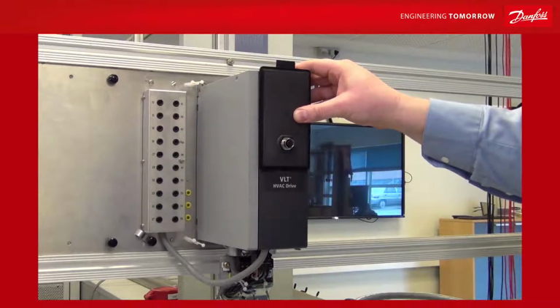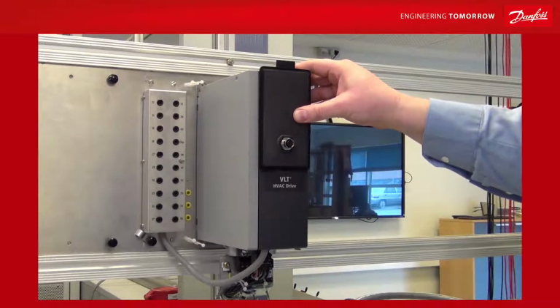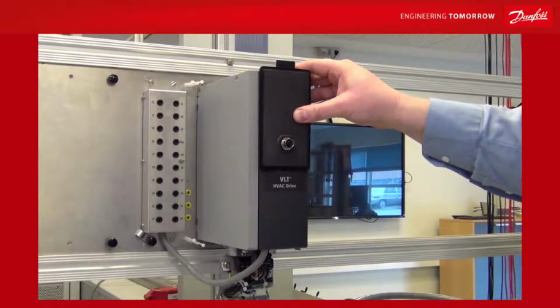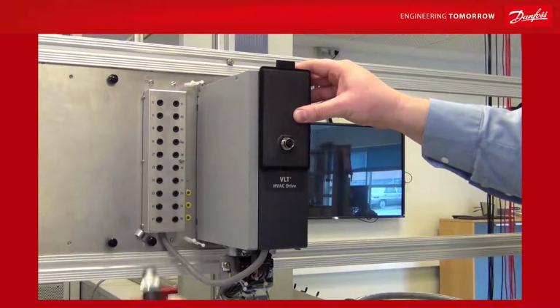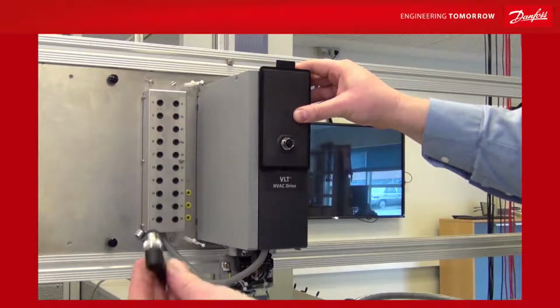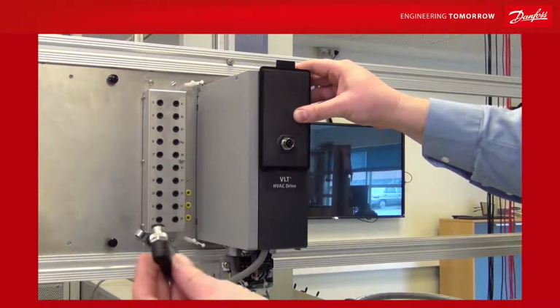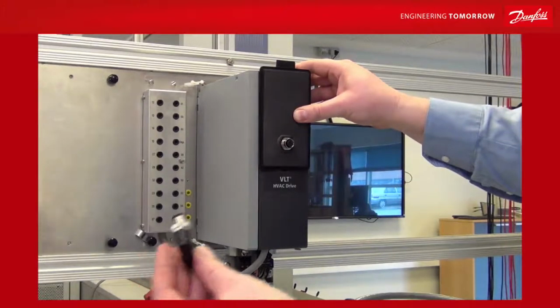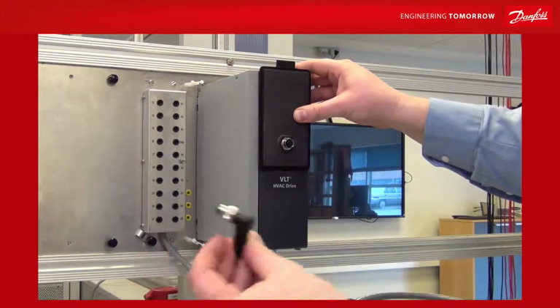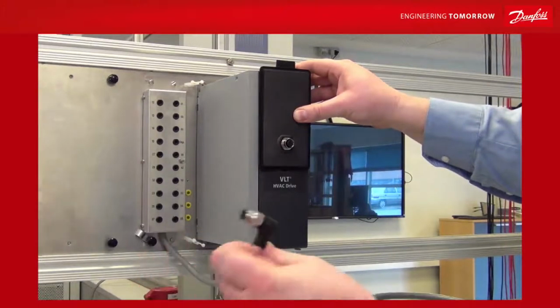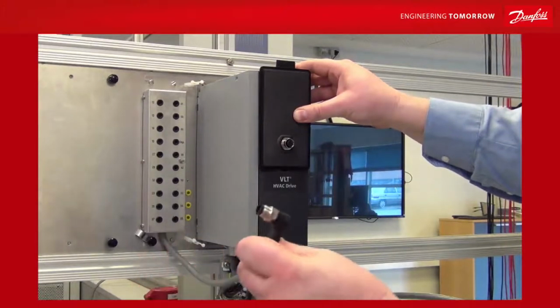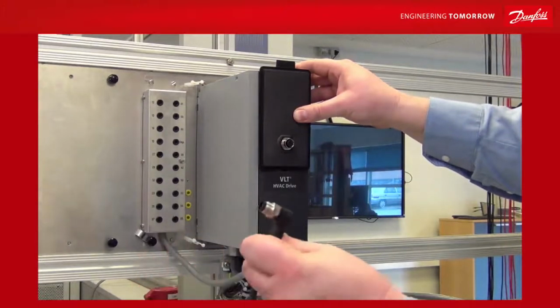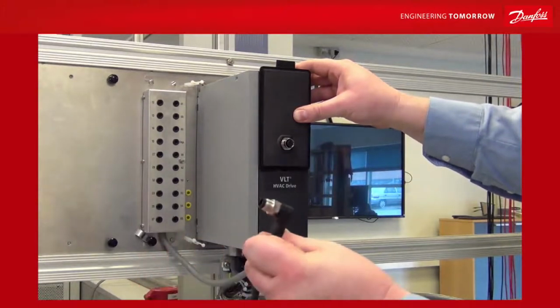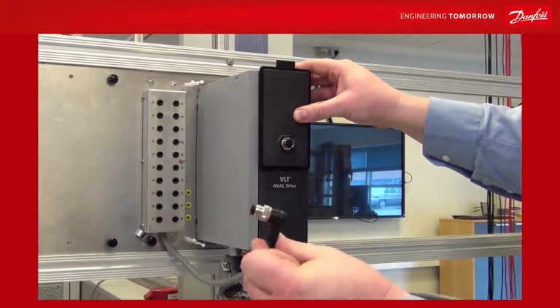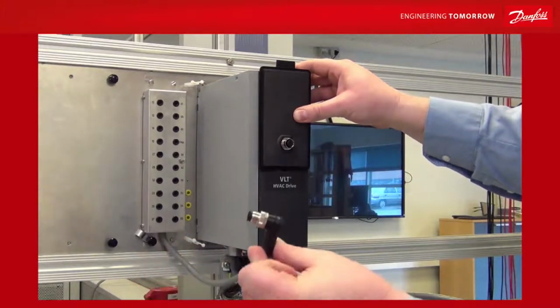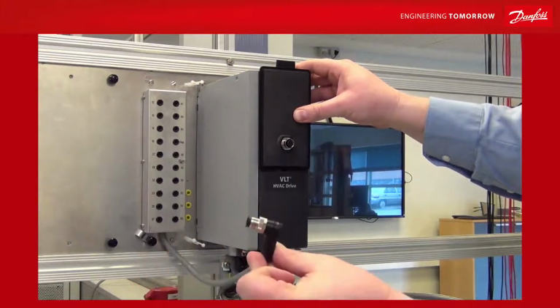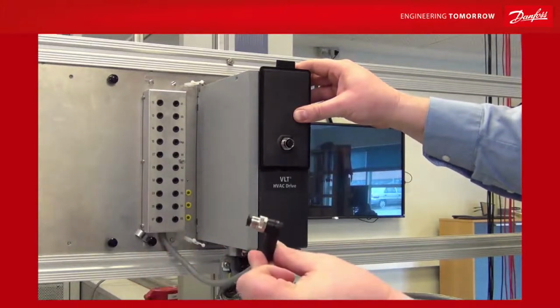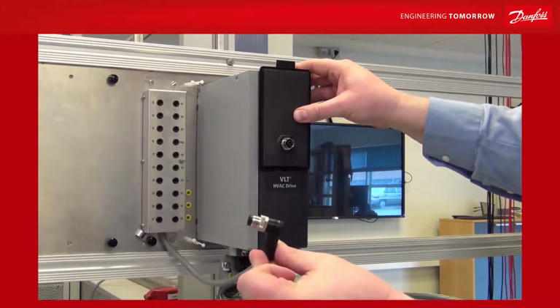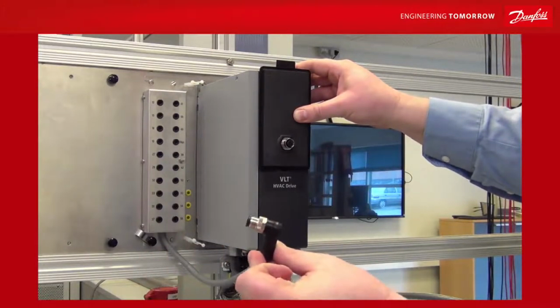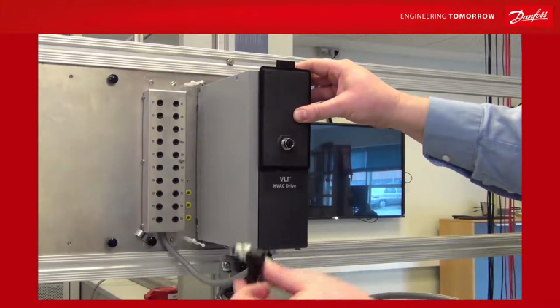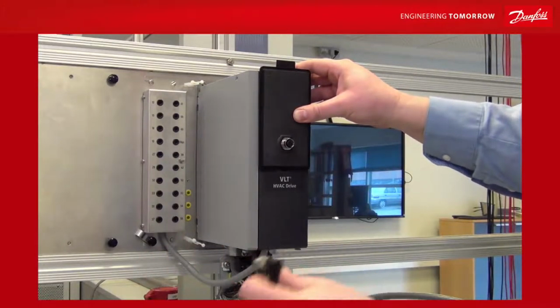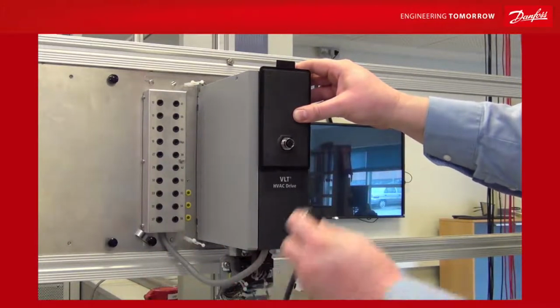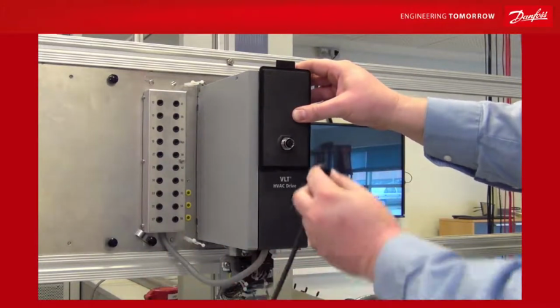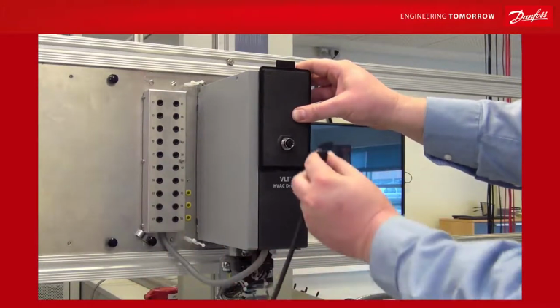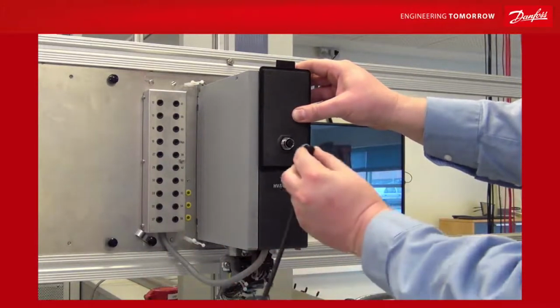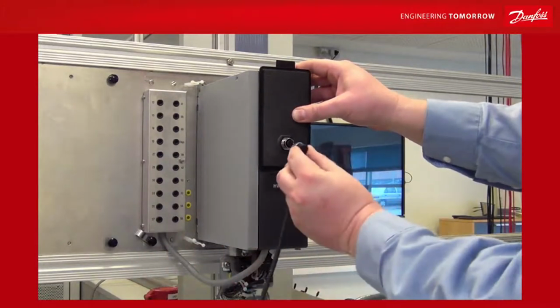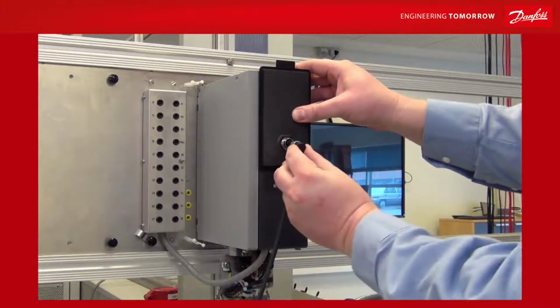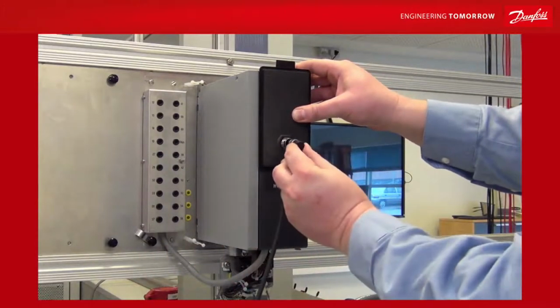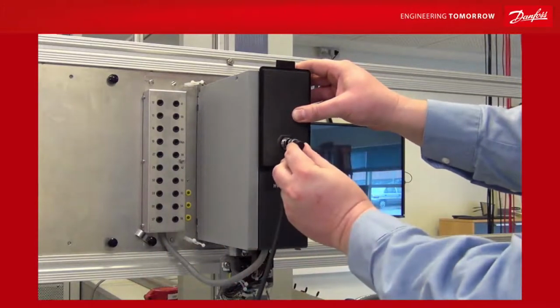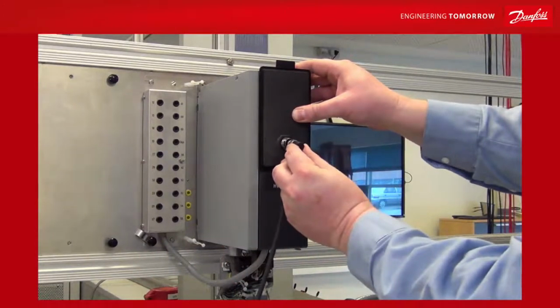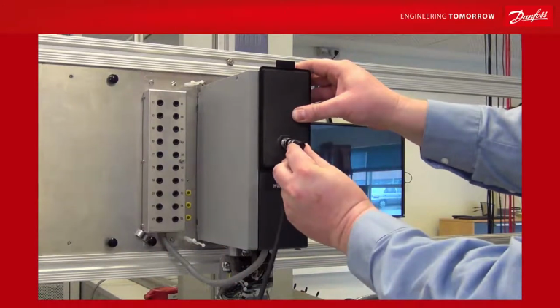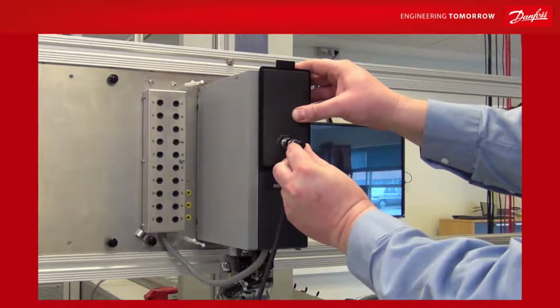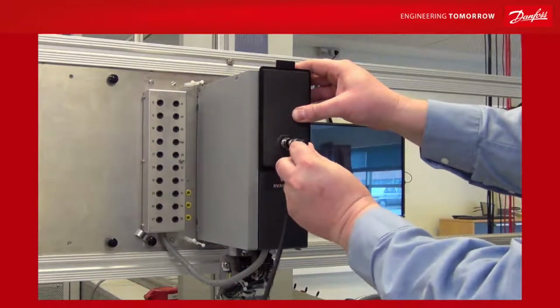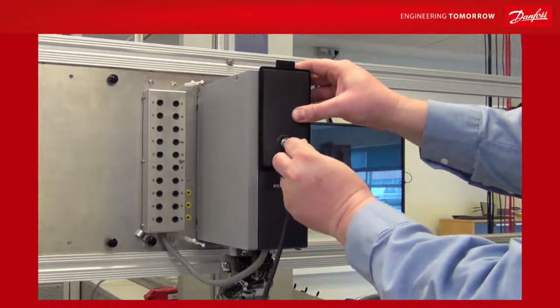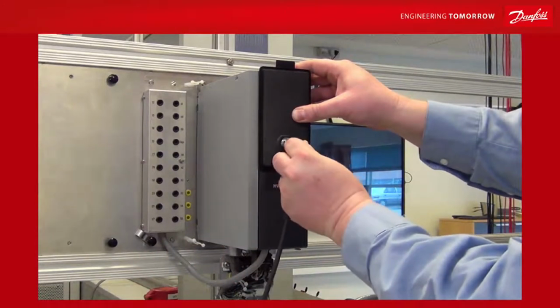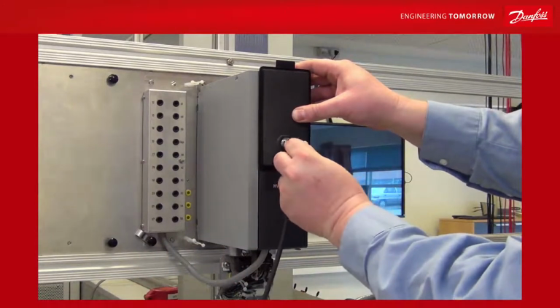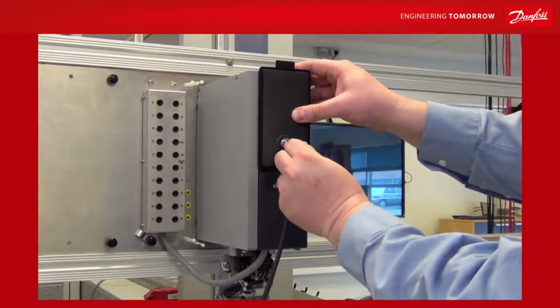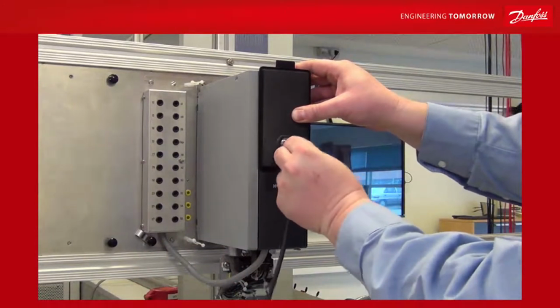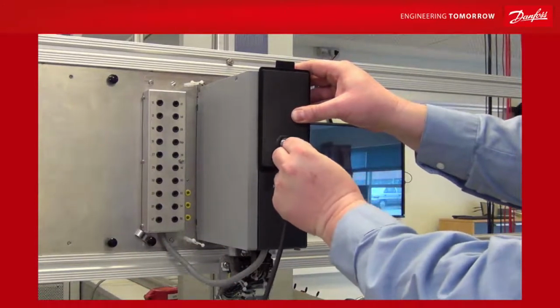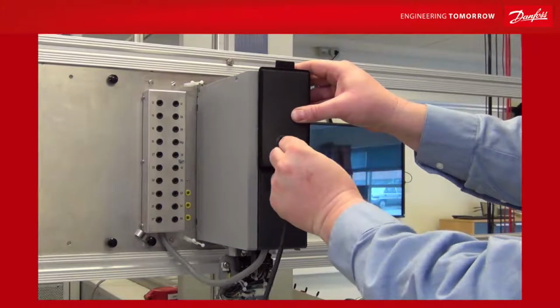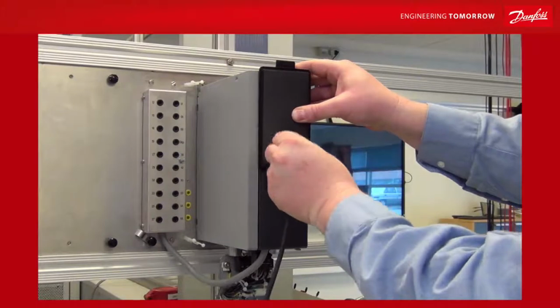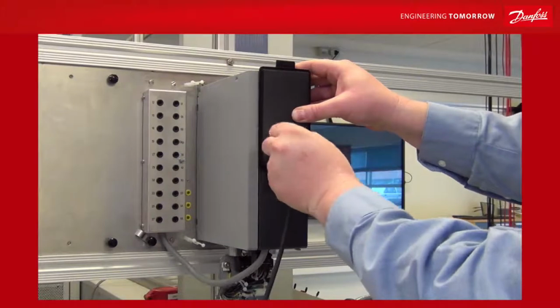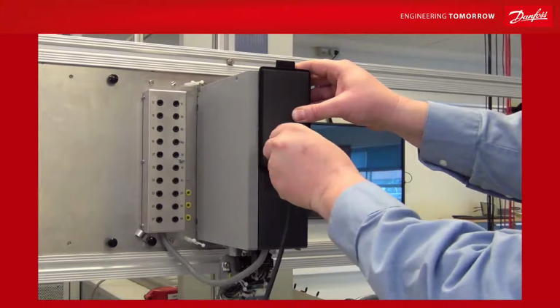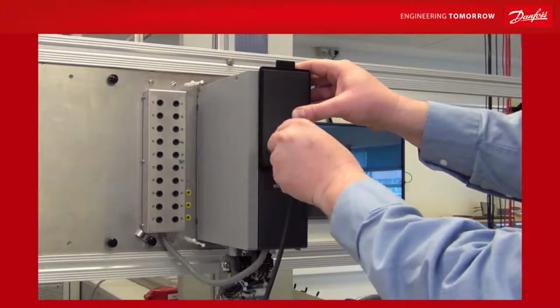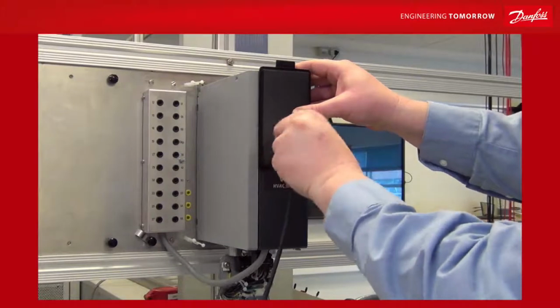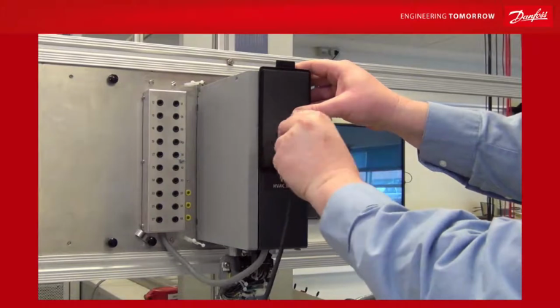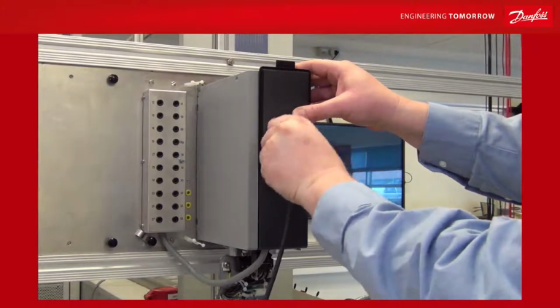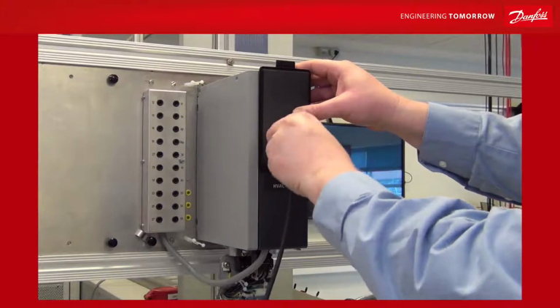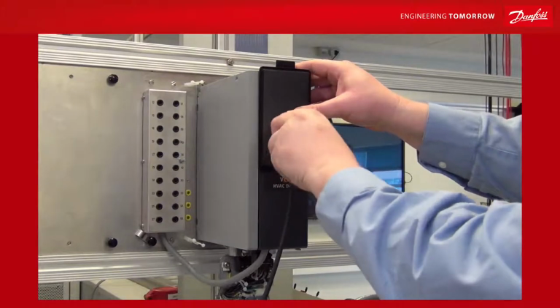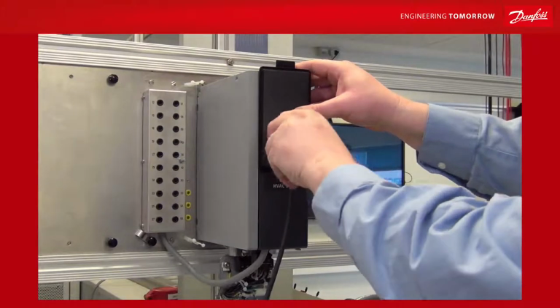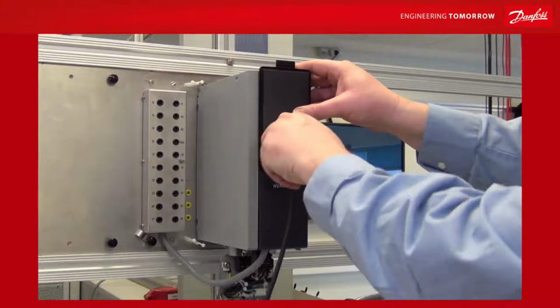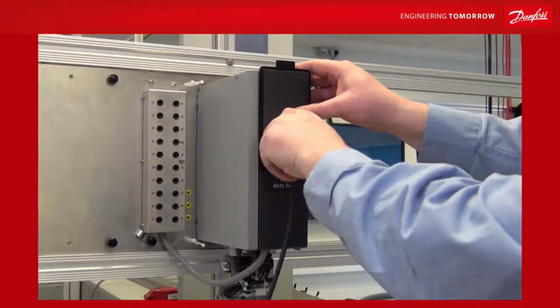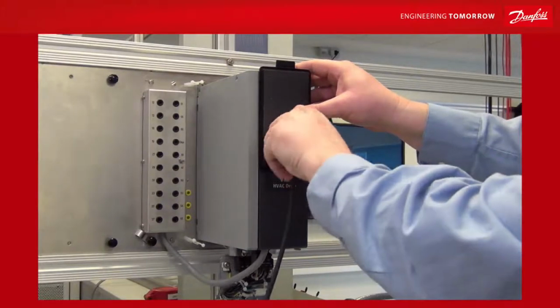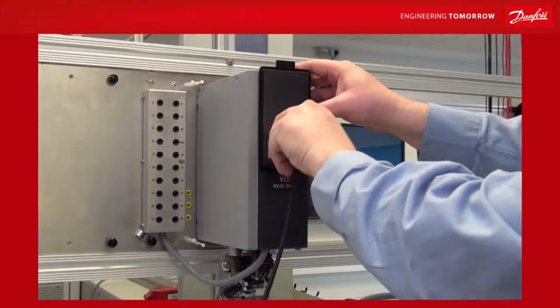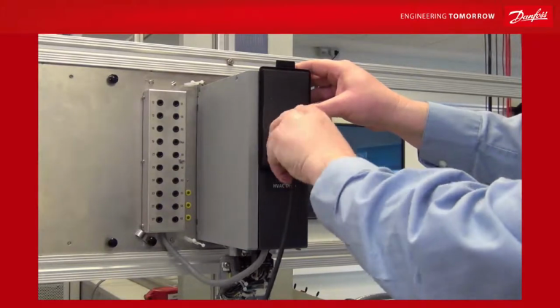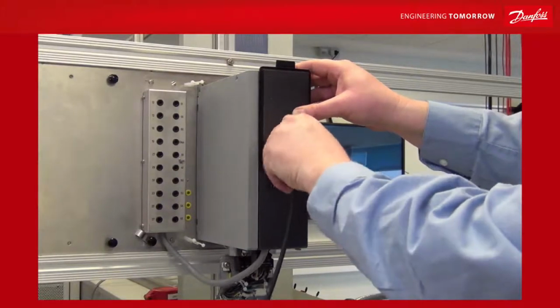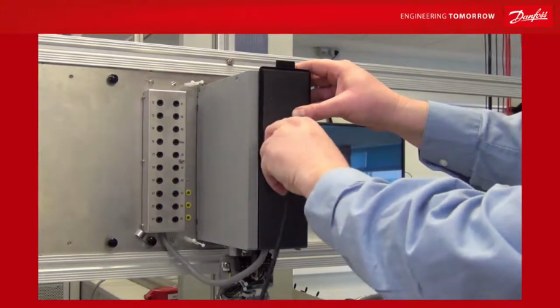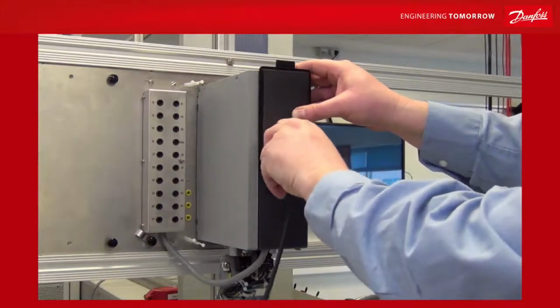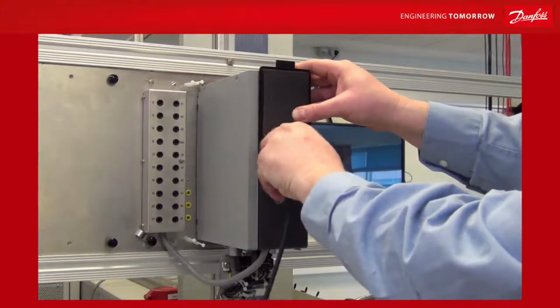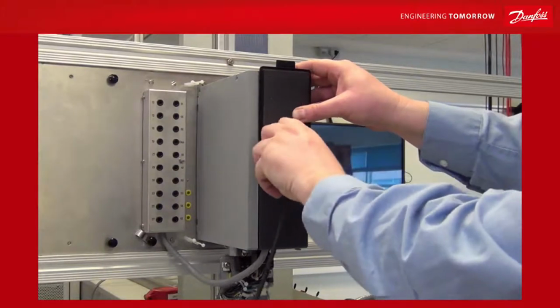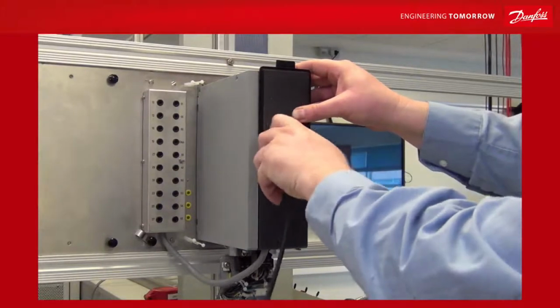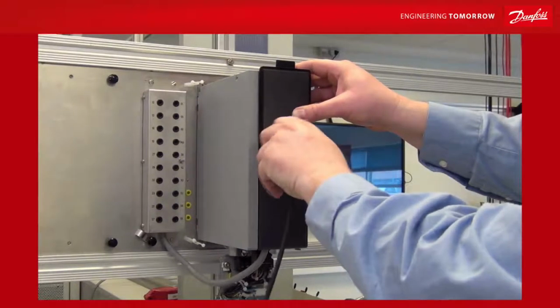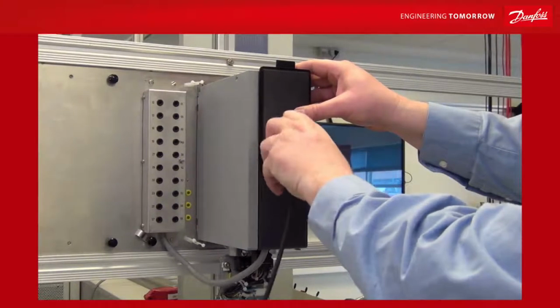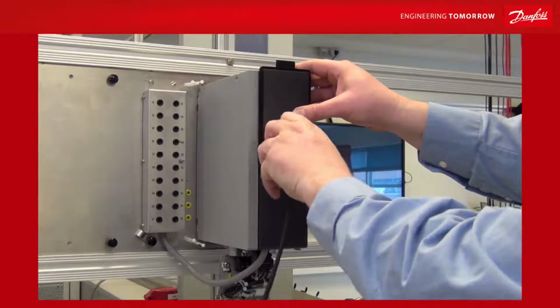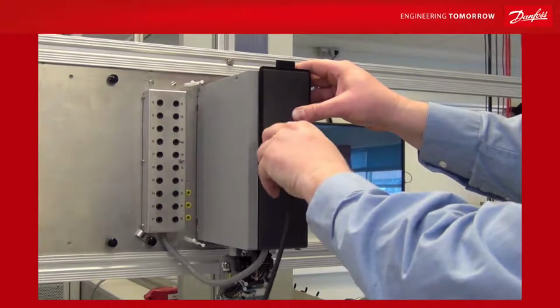The cable with an angle at the end goes into the unit at the drive and is fastened using the screws at the end of the cable.